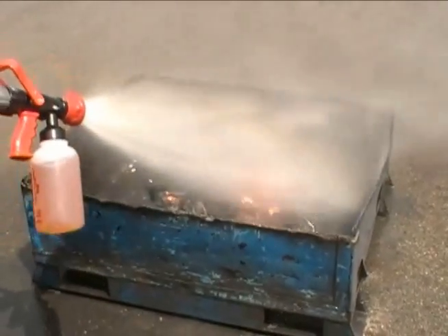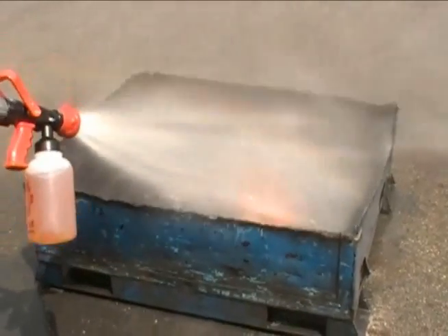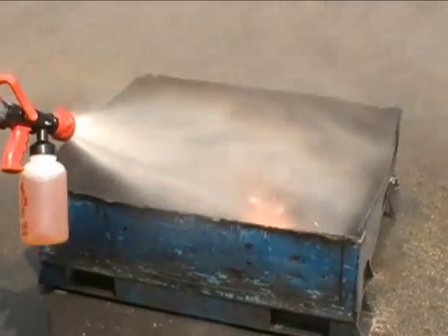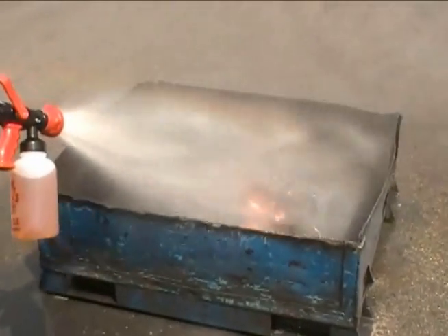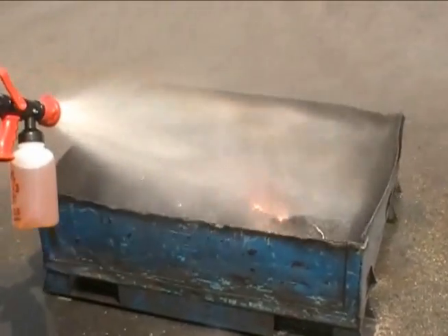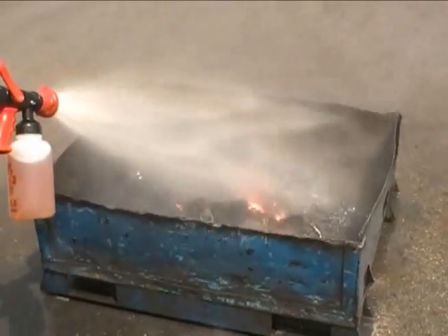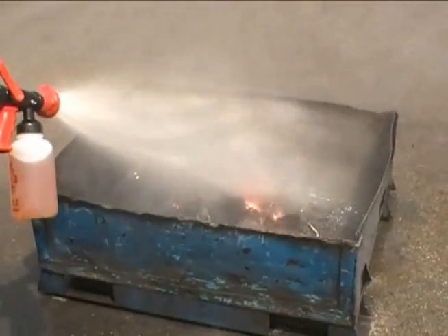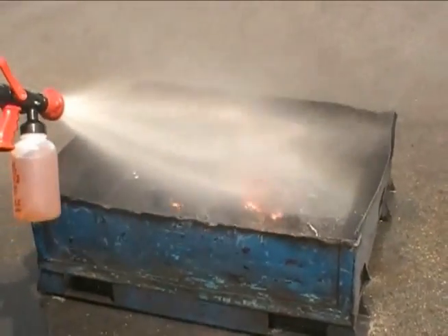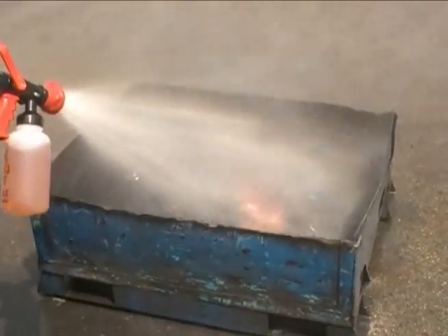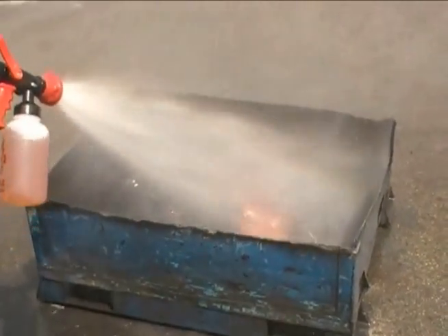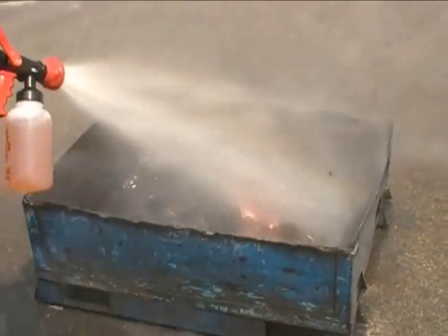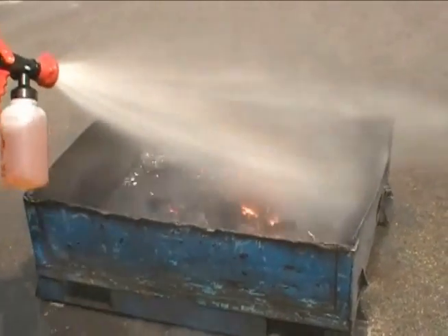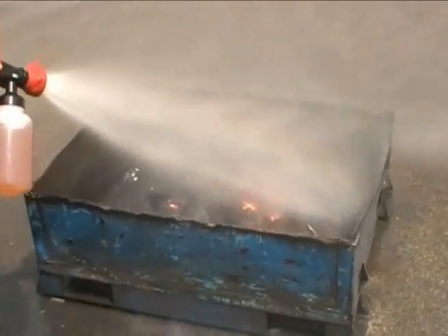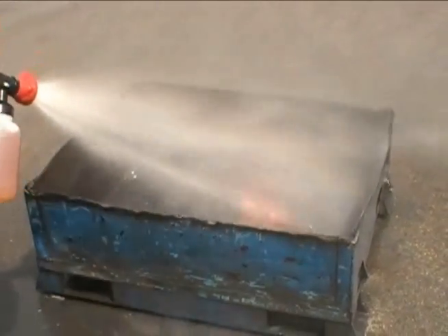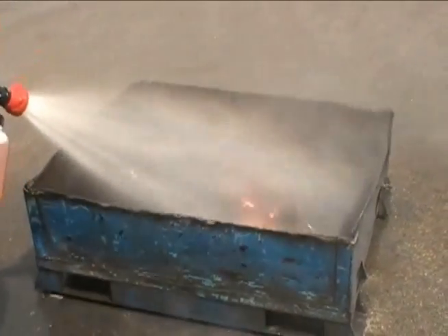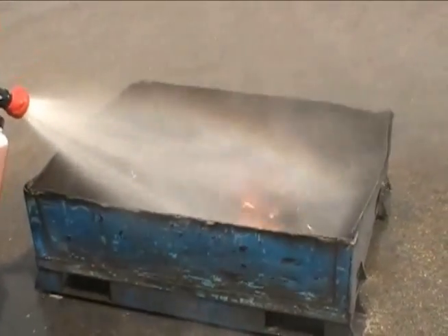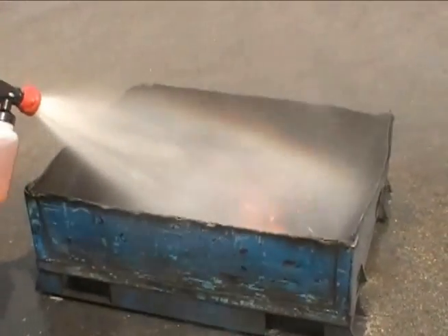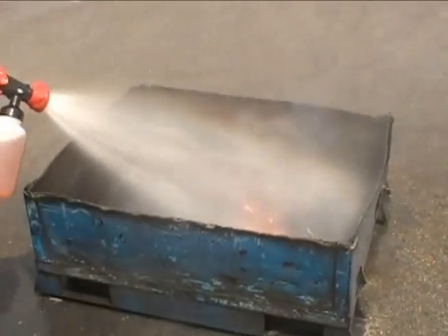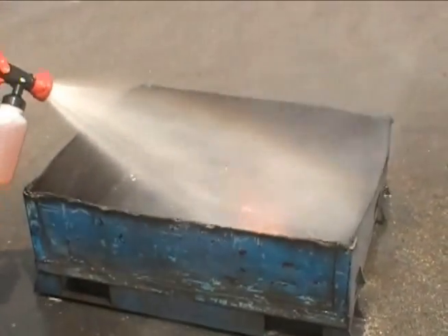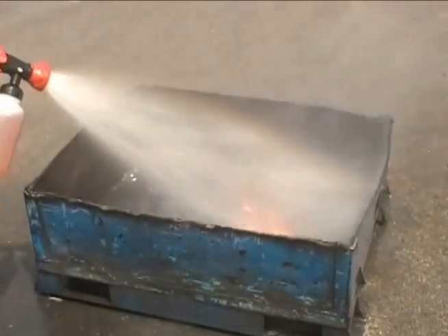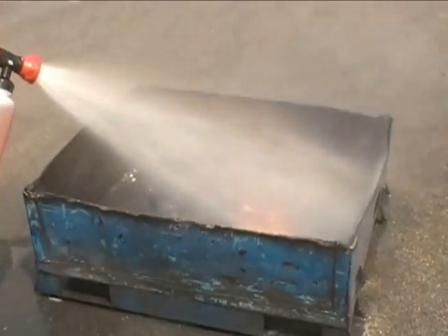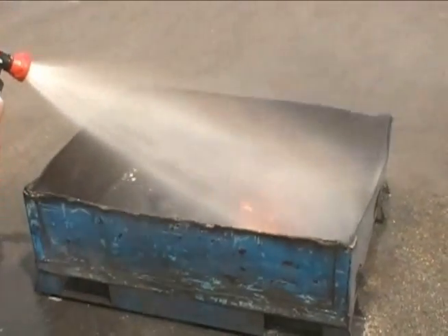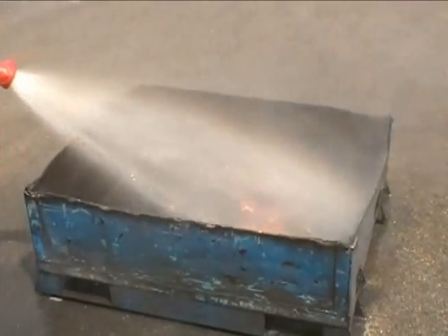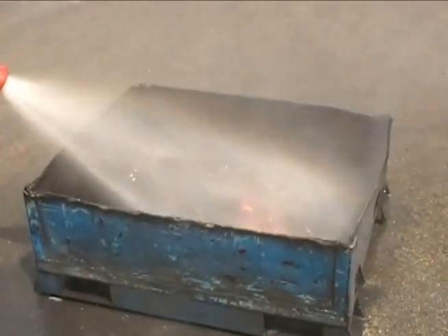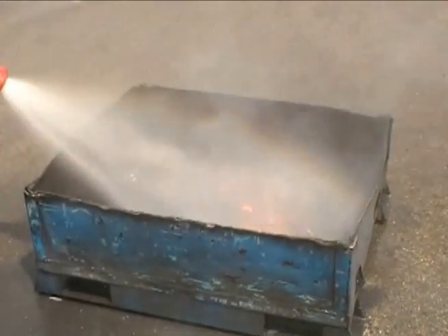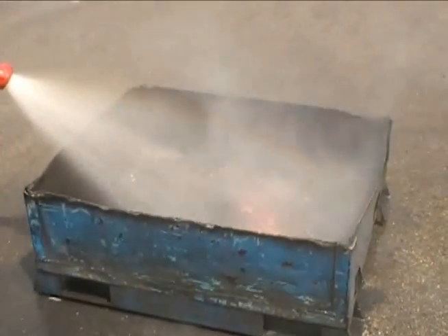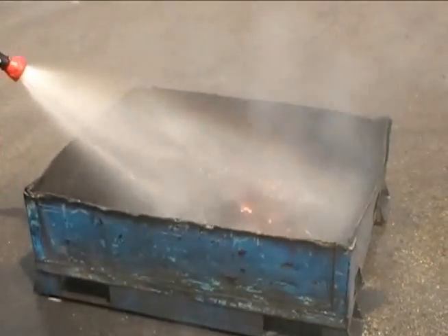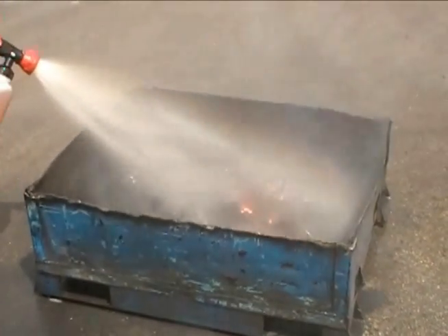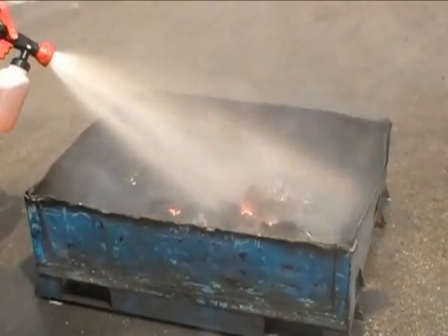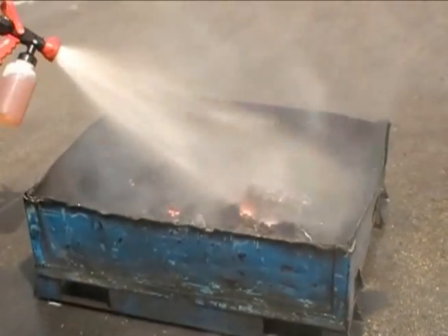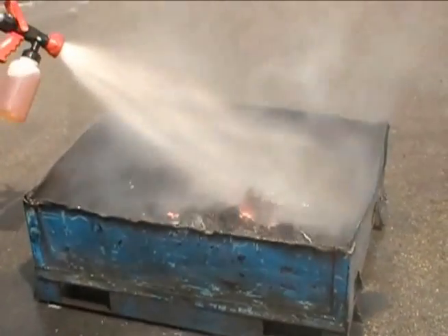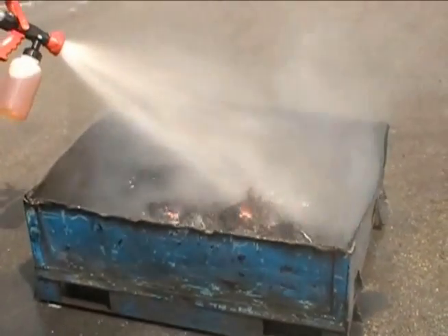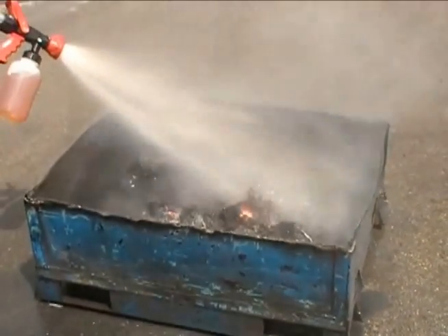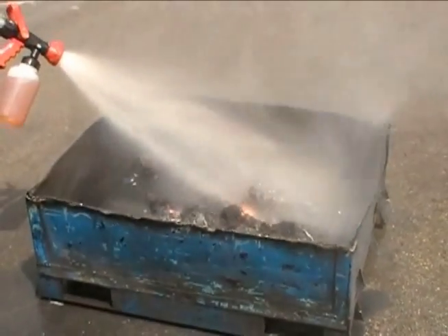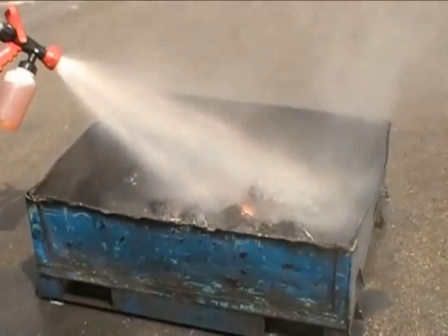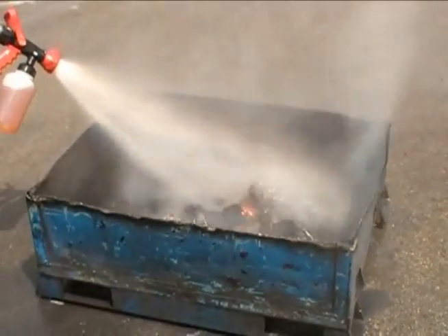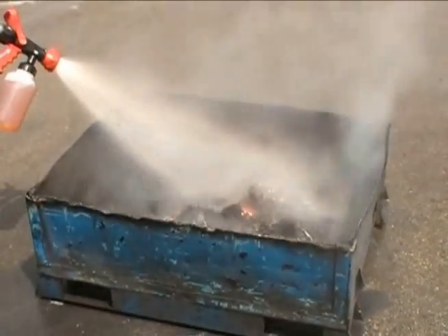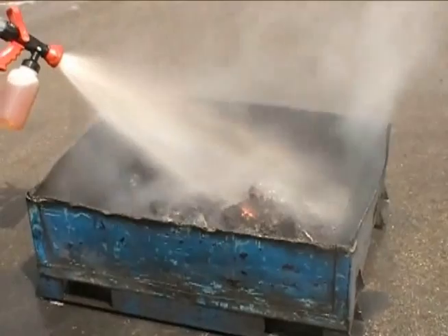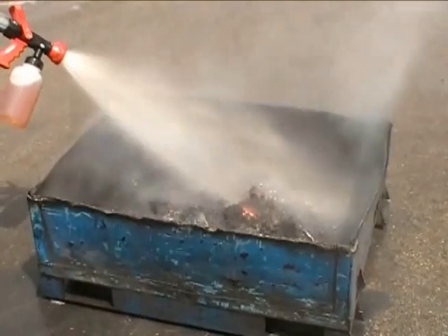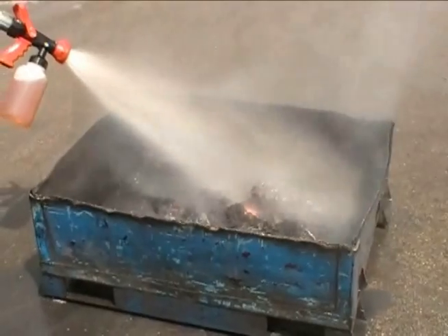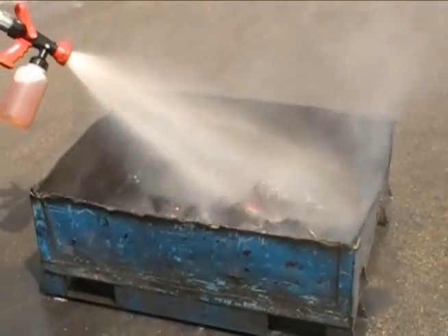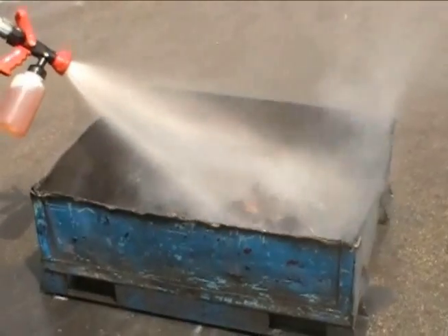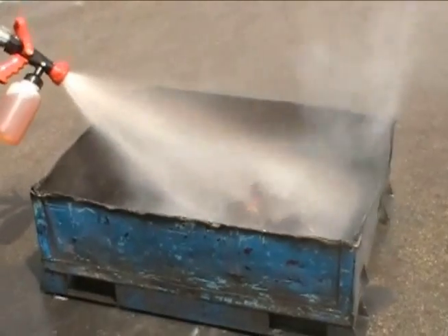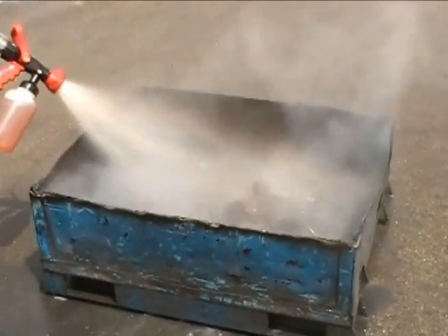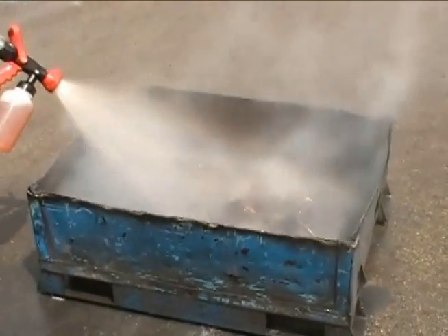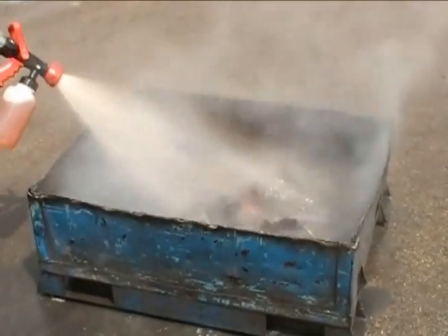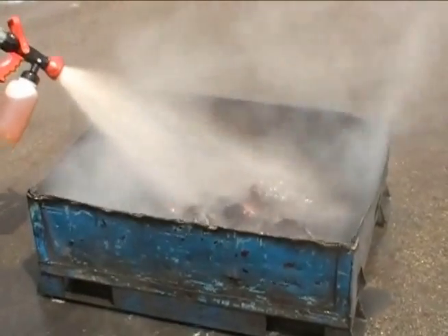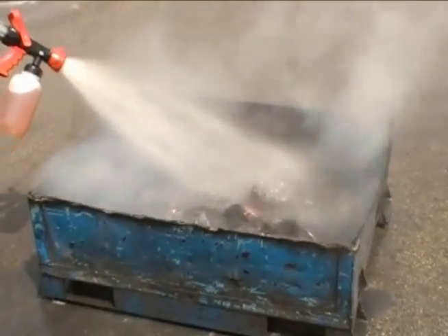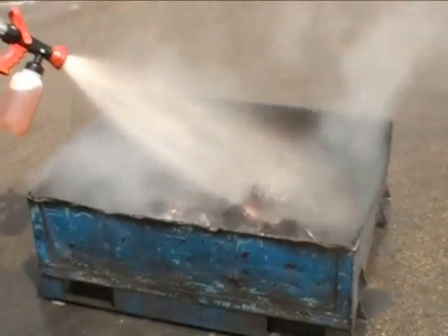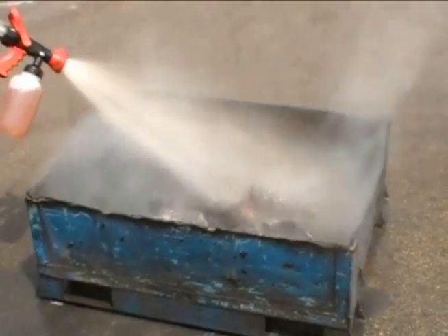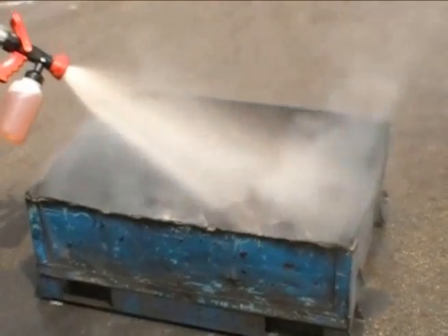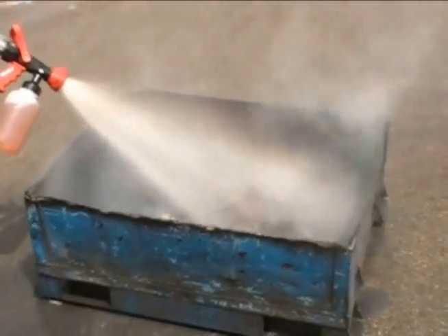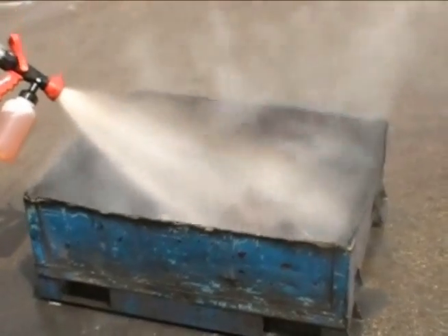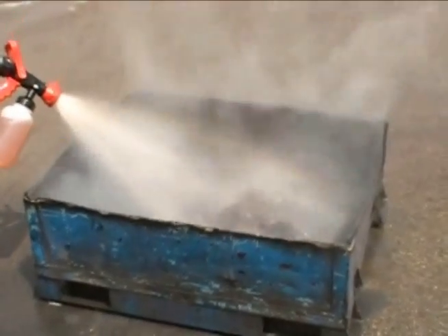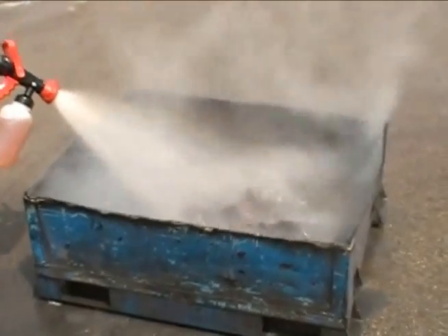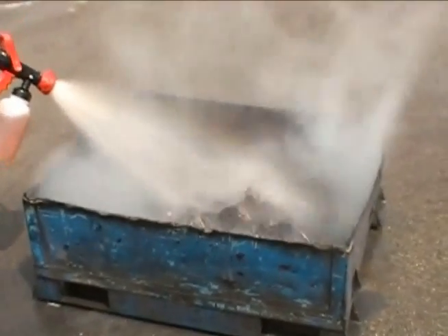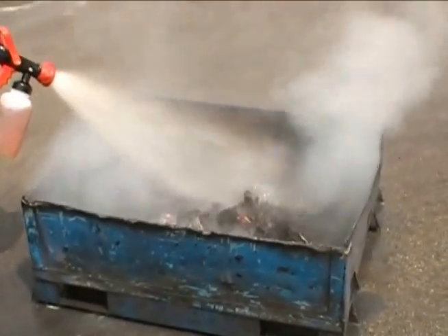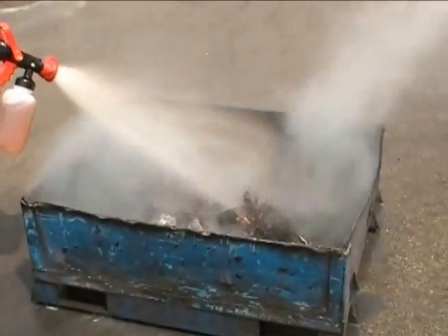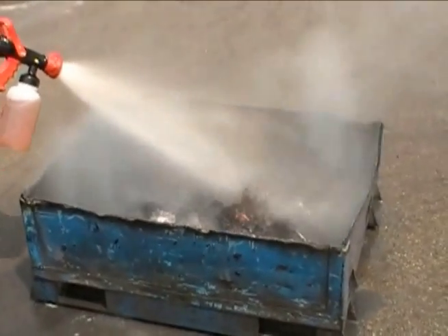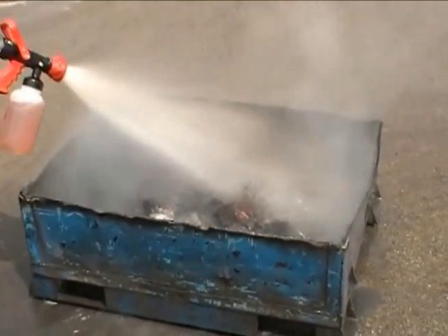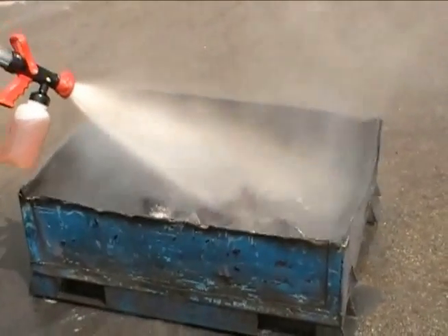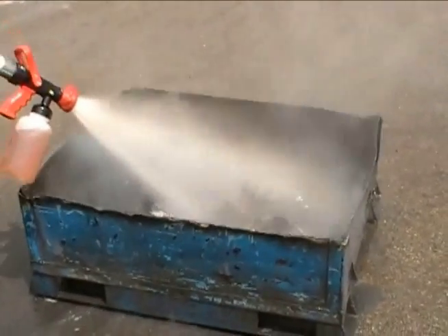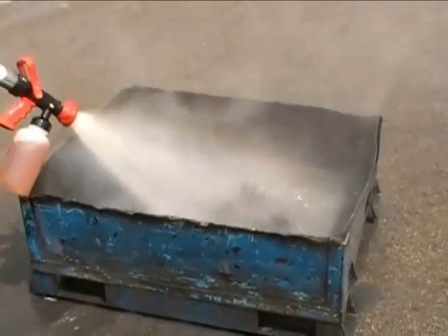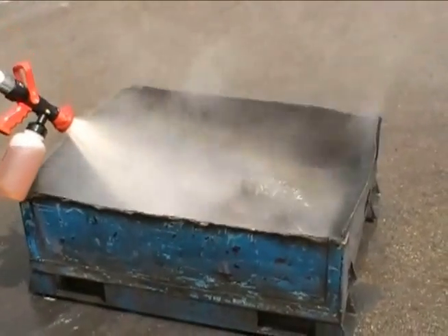Whether it's titanium, magnesium, or other combustible metals, there will be no dangerous explosions.